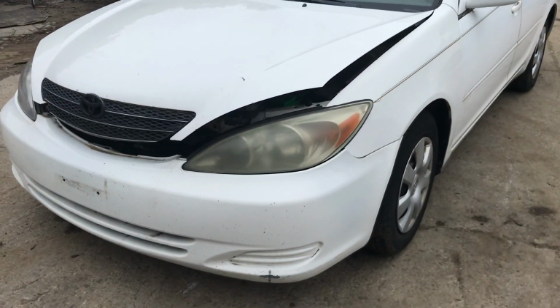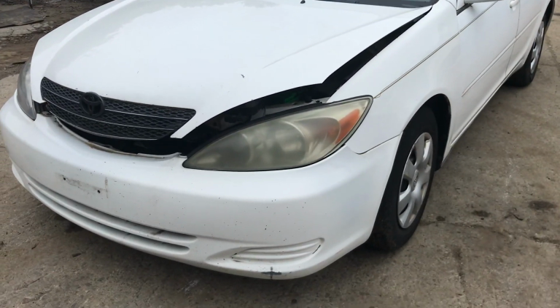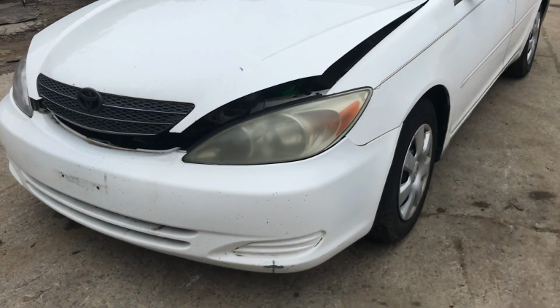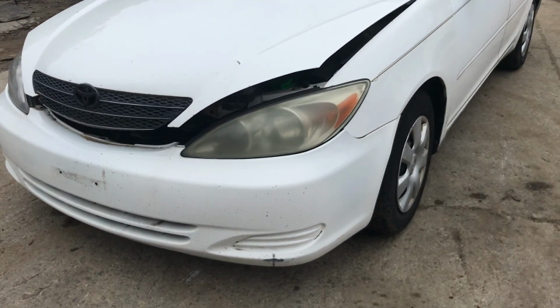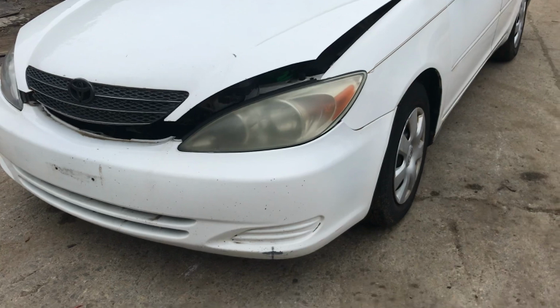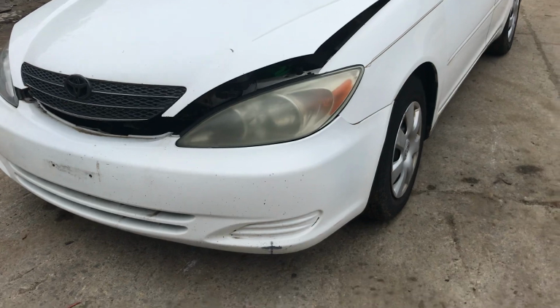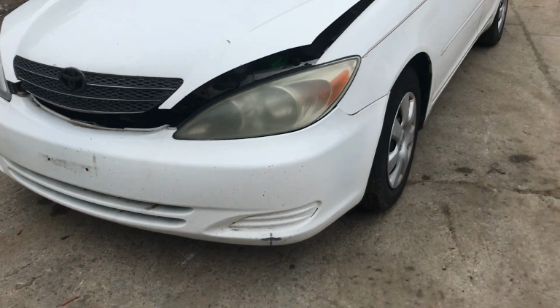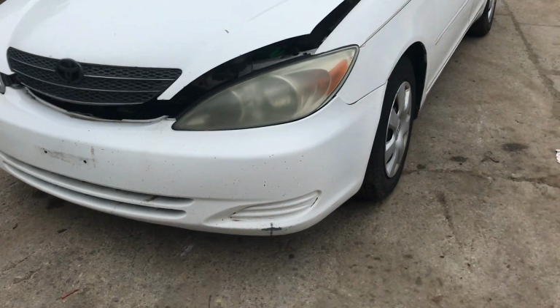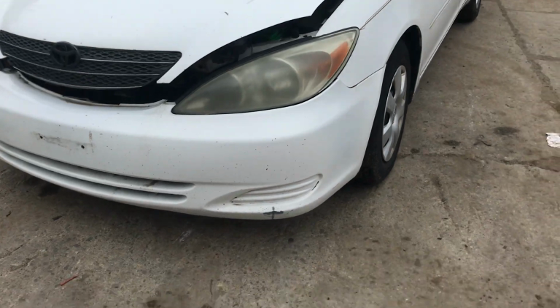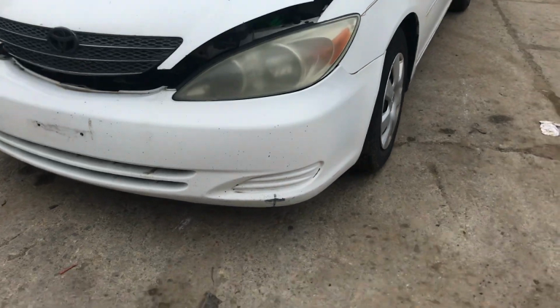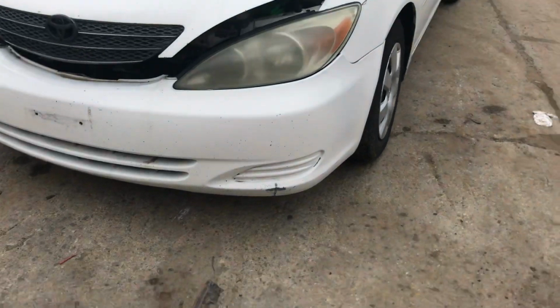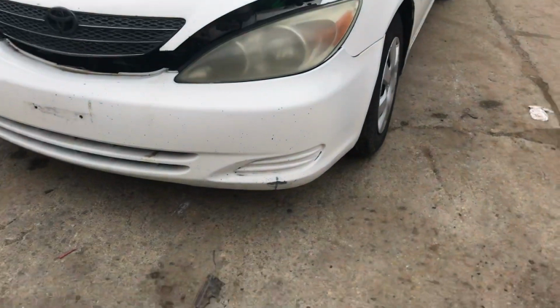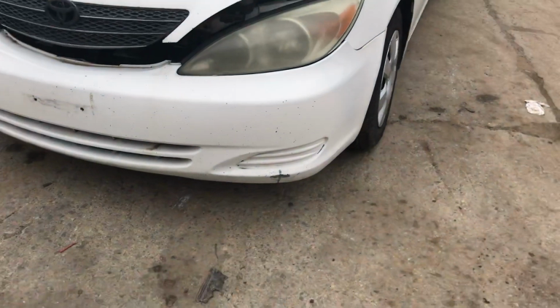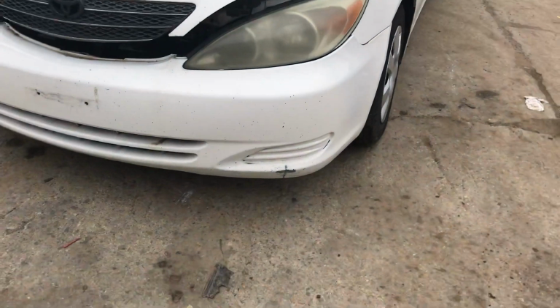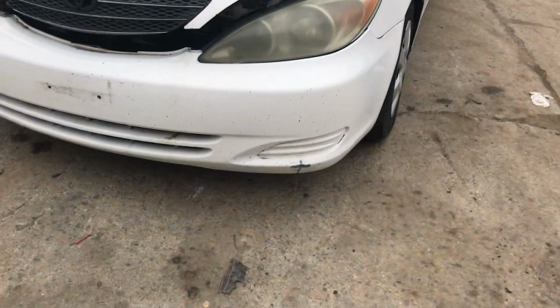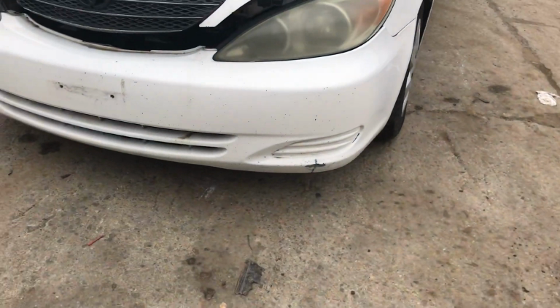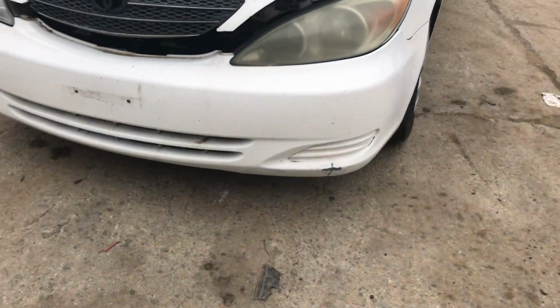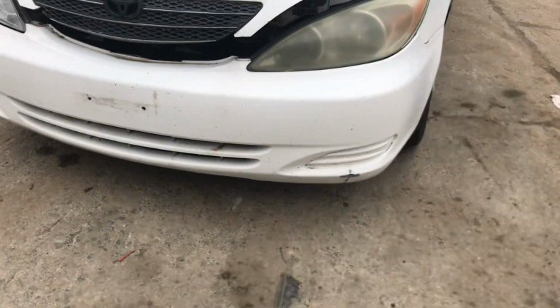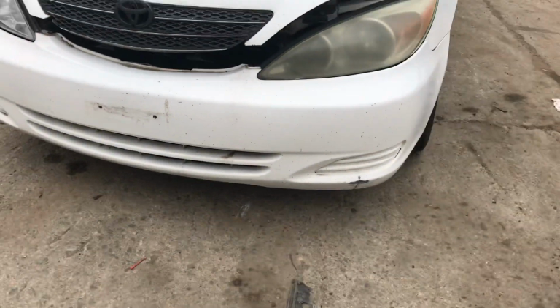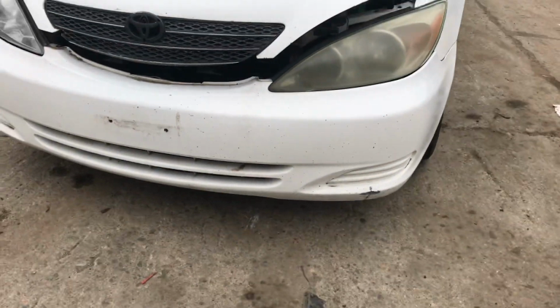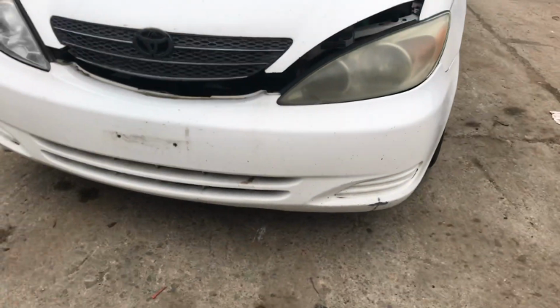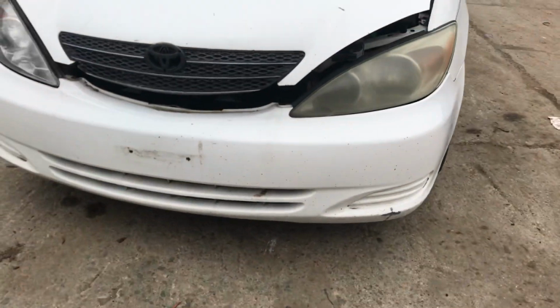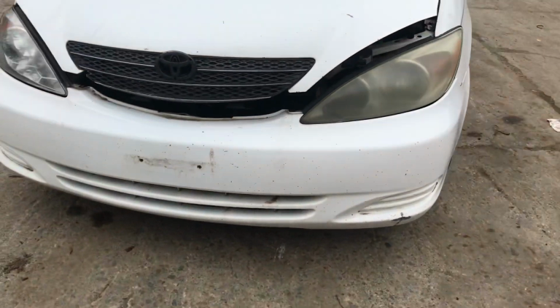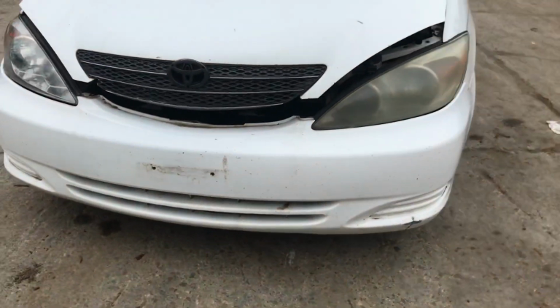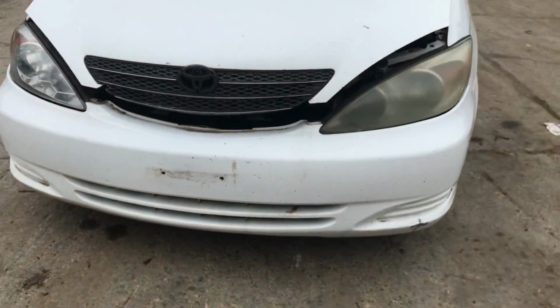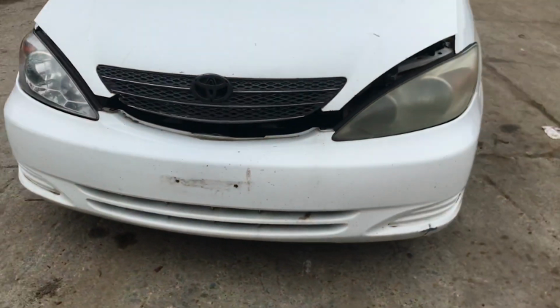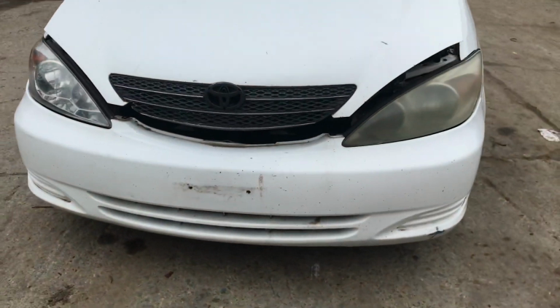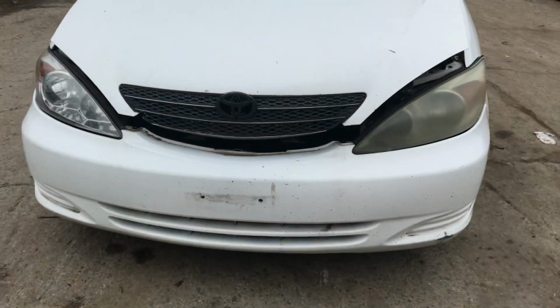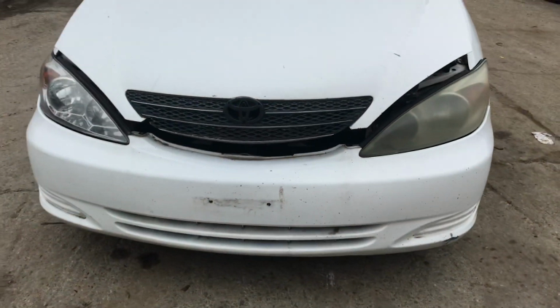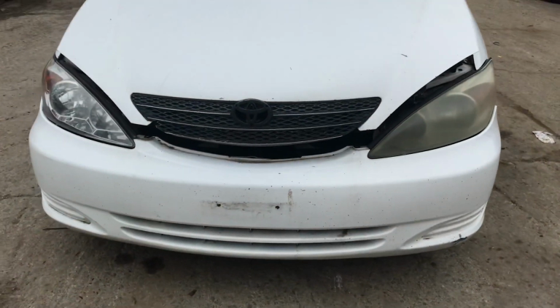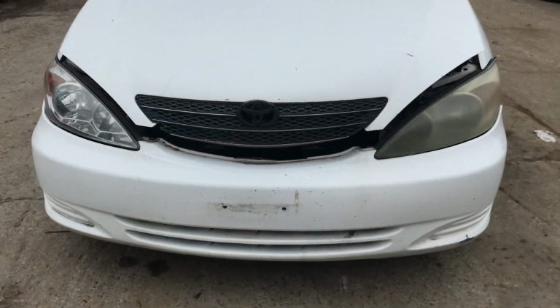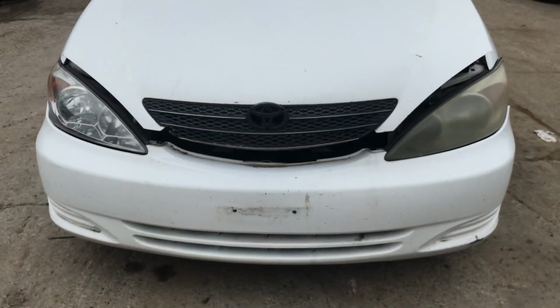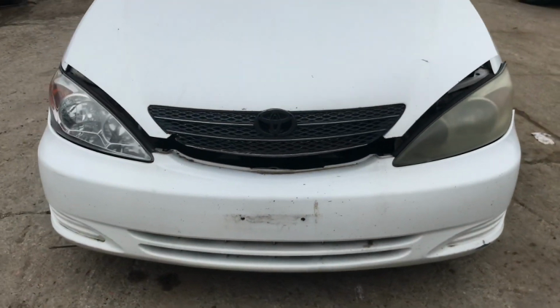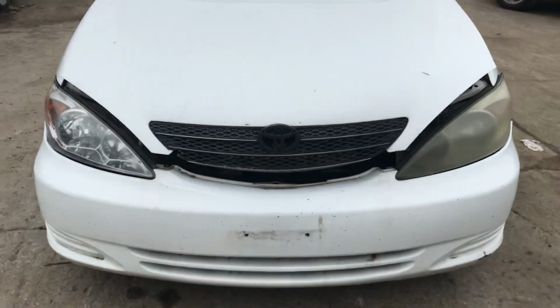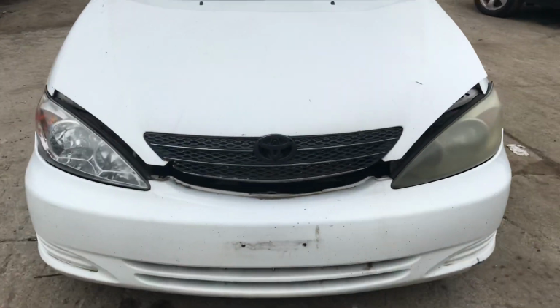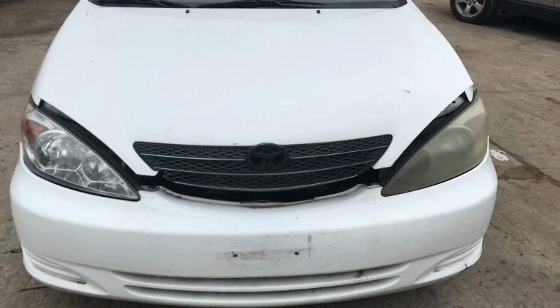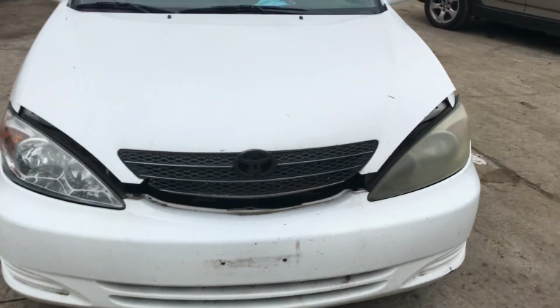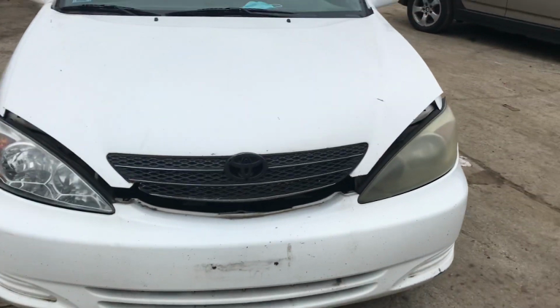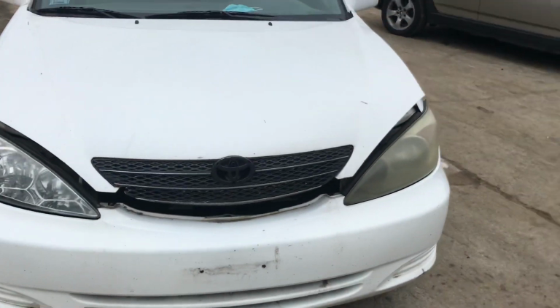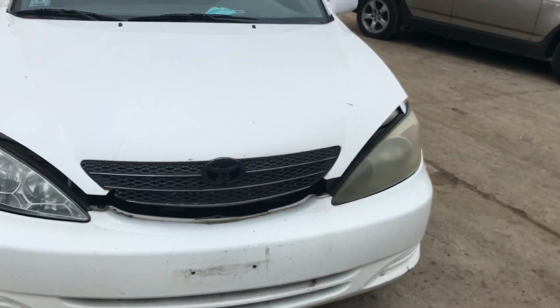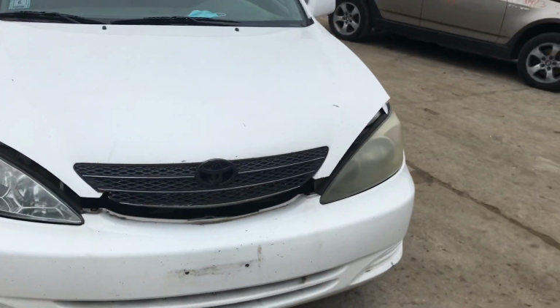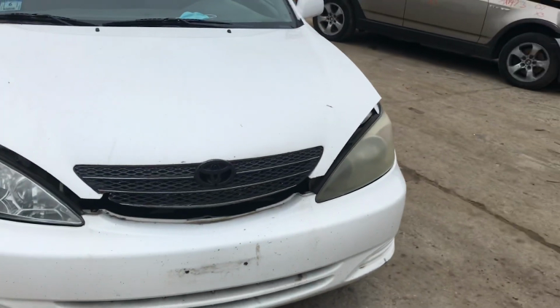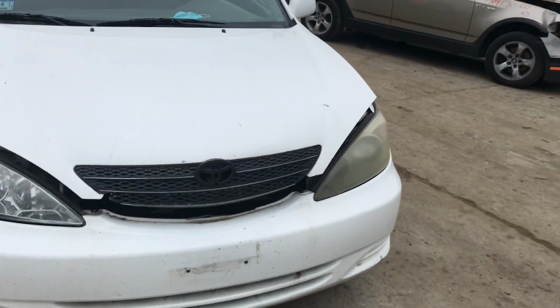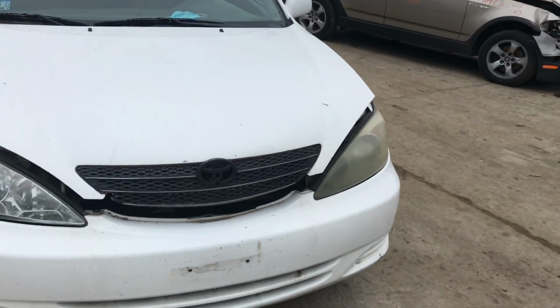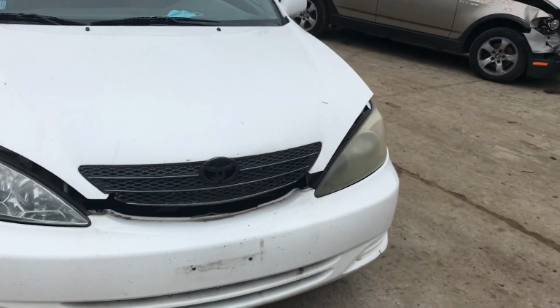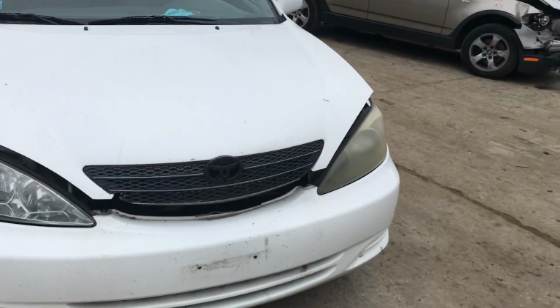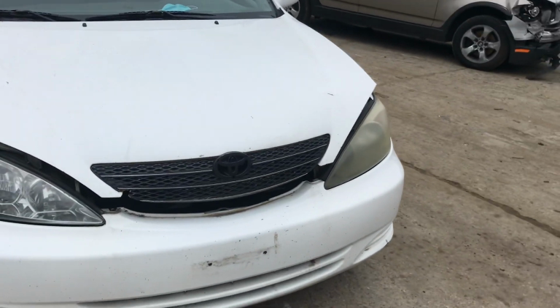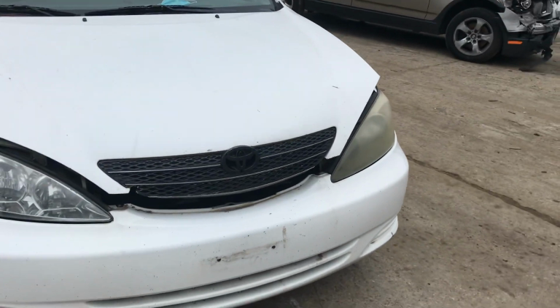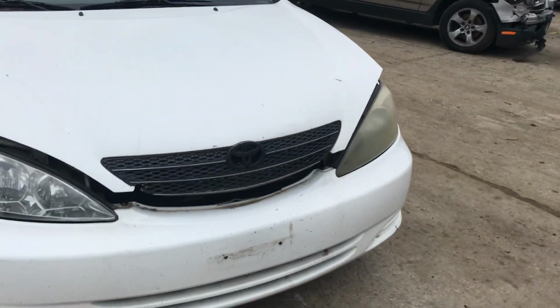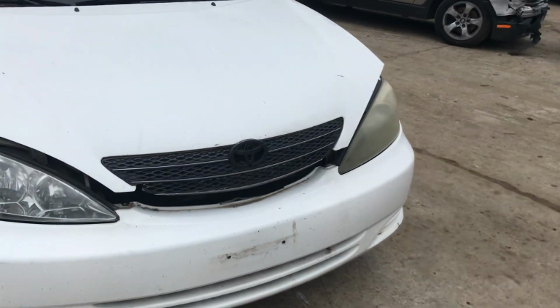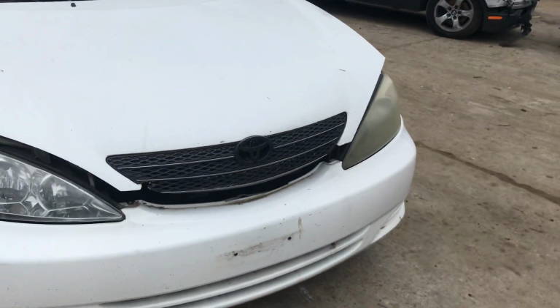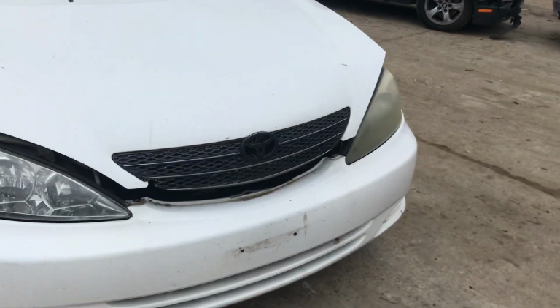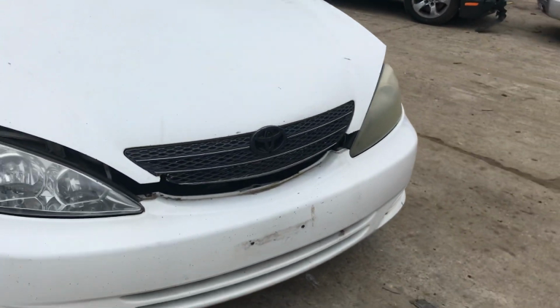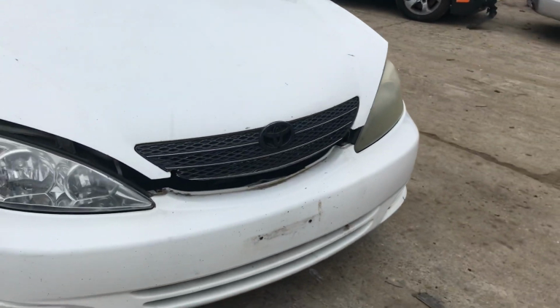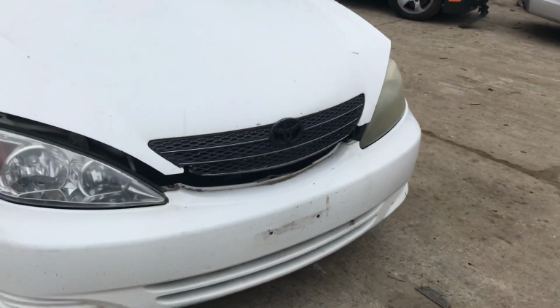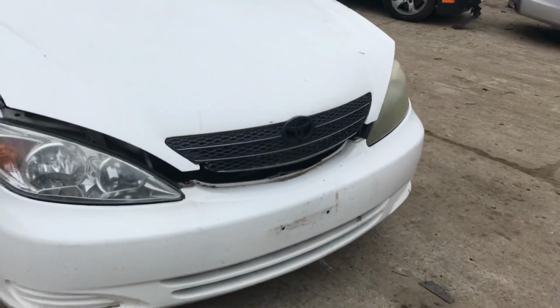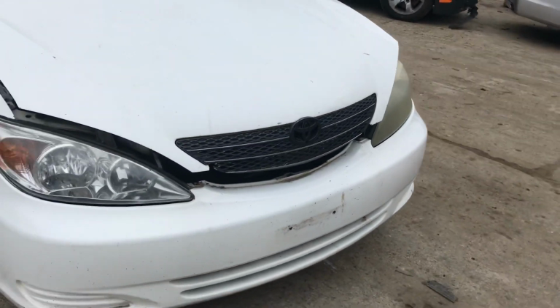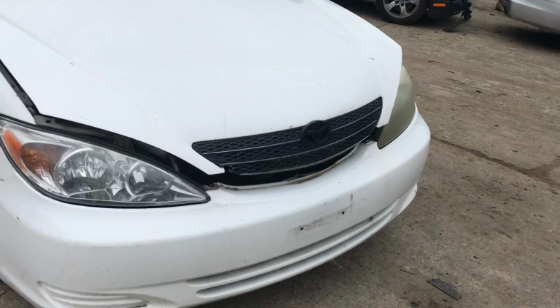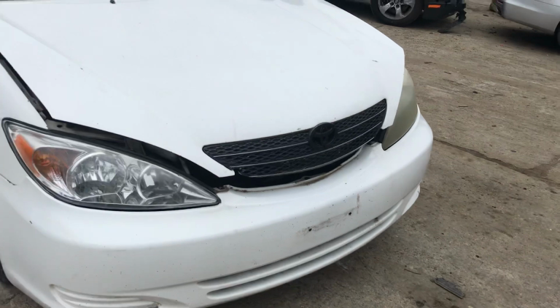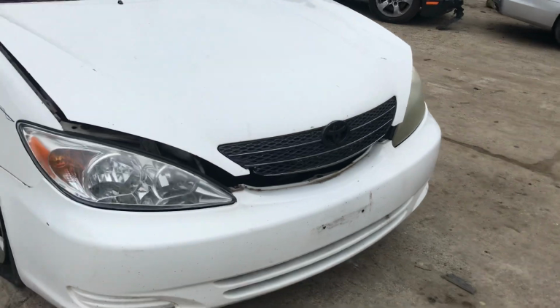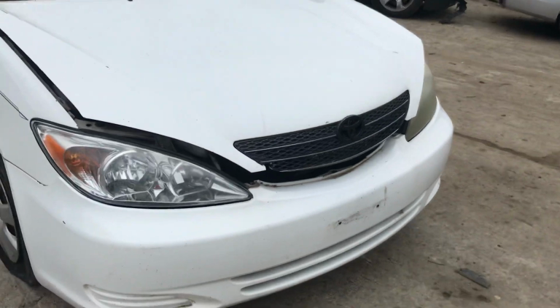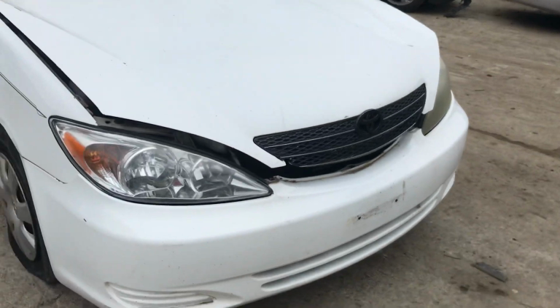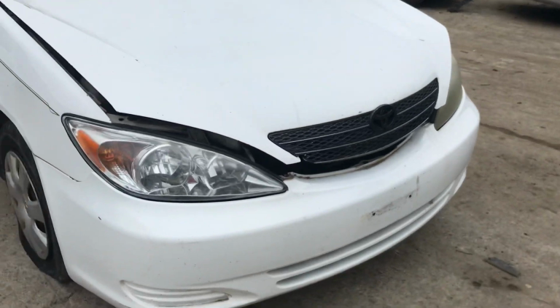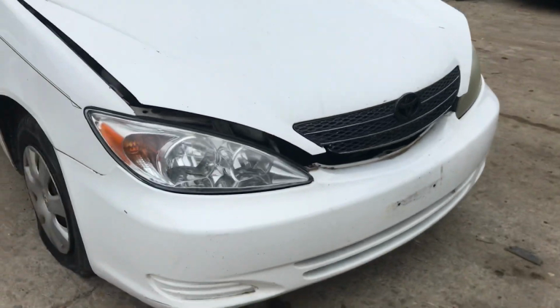Headlights are a little foggy. The pump is good. The hood is good. The engine is missing.